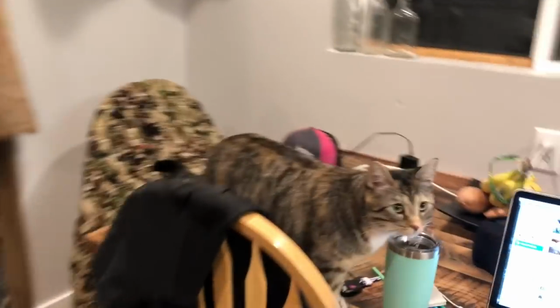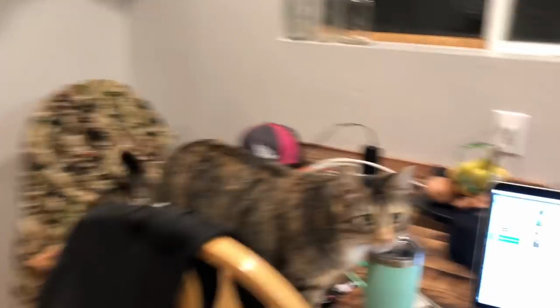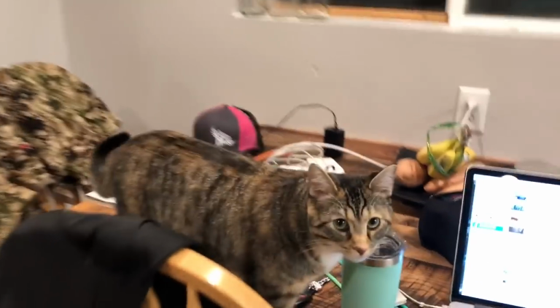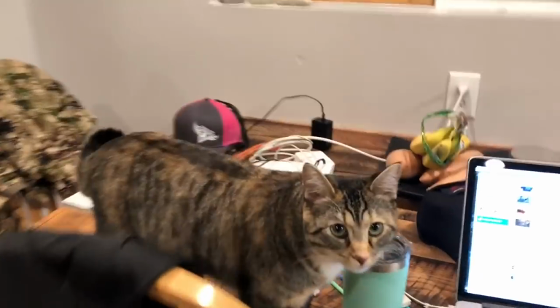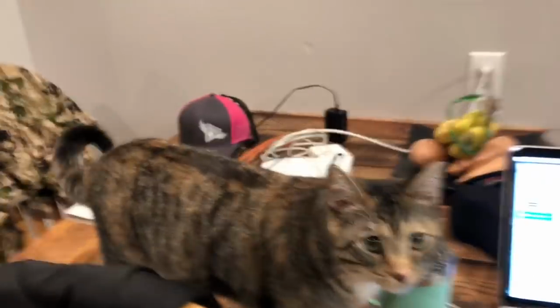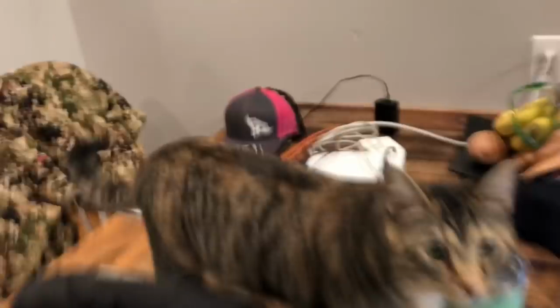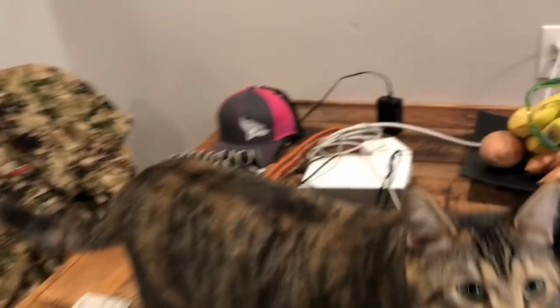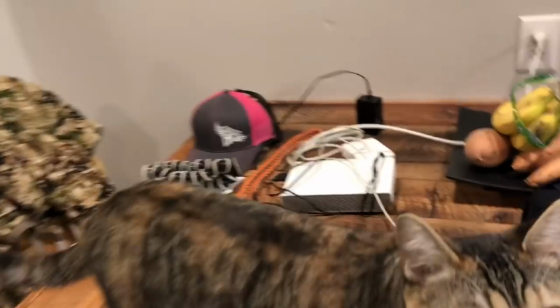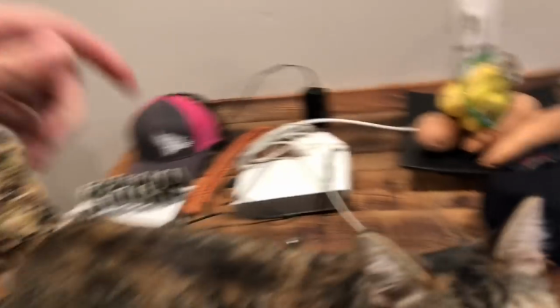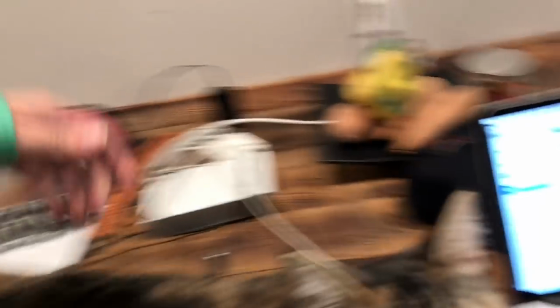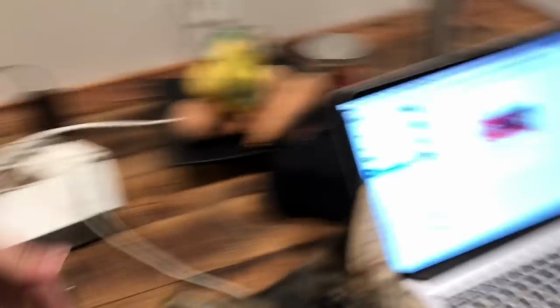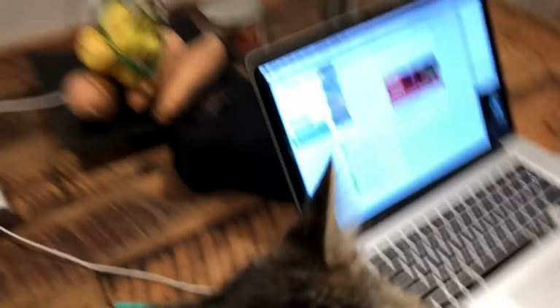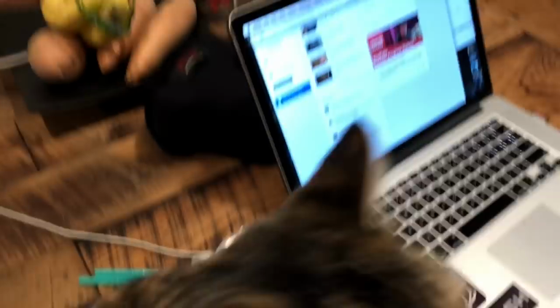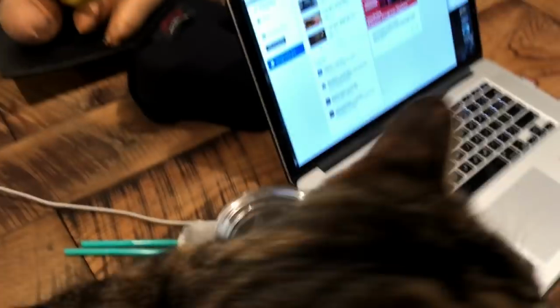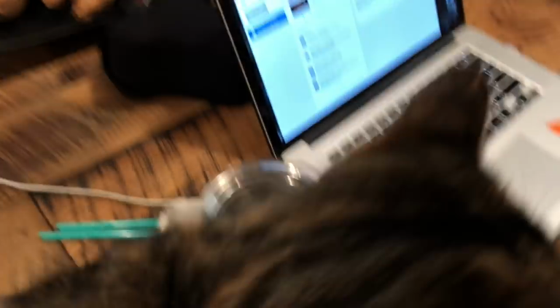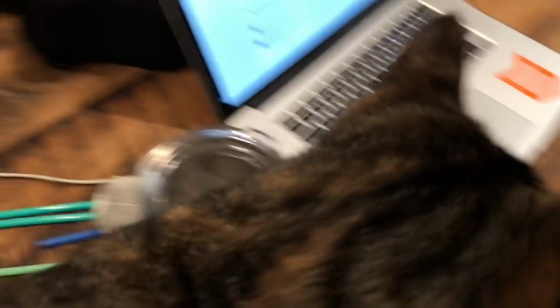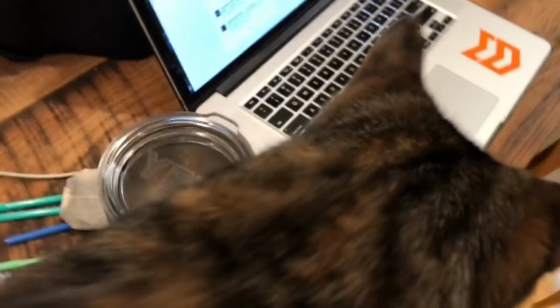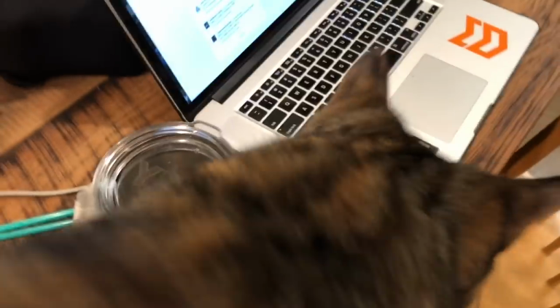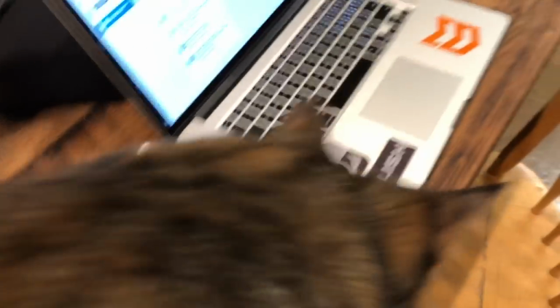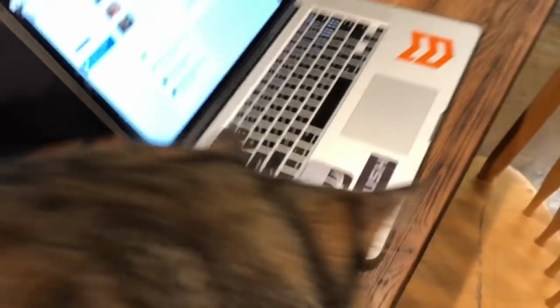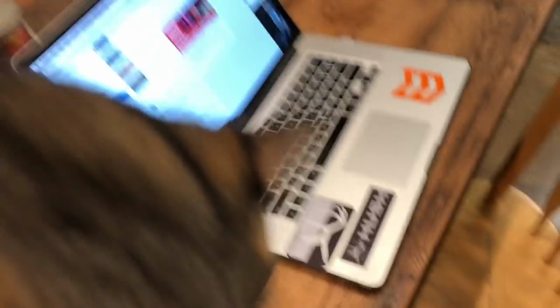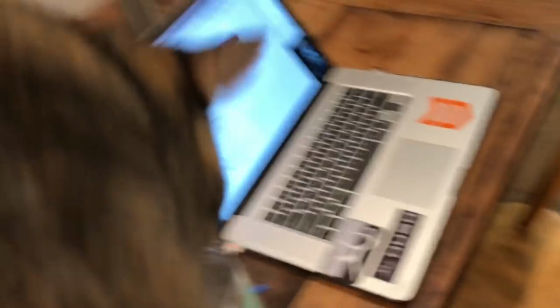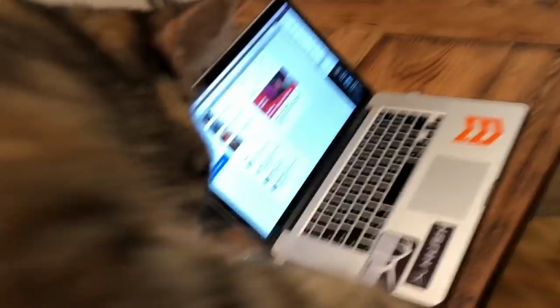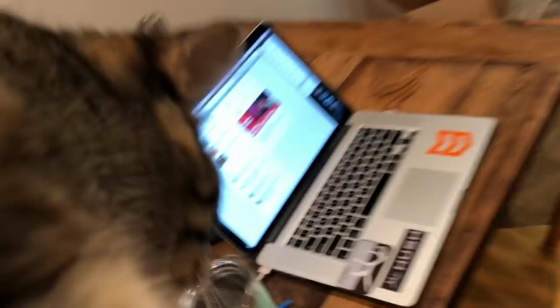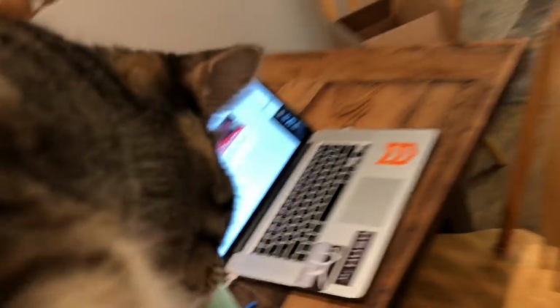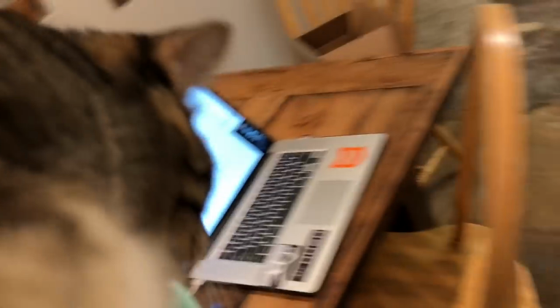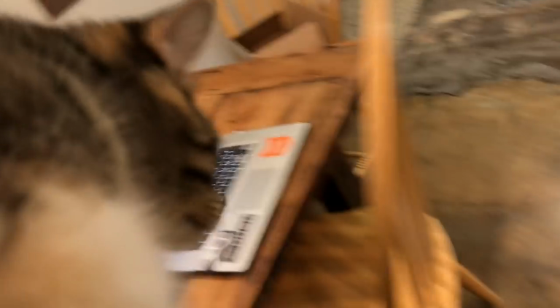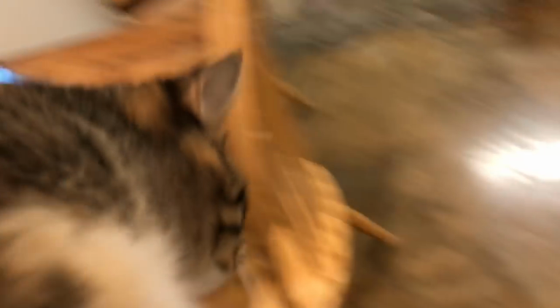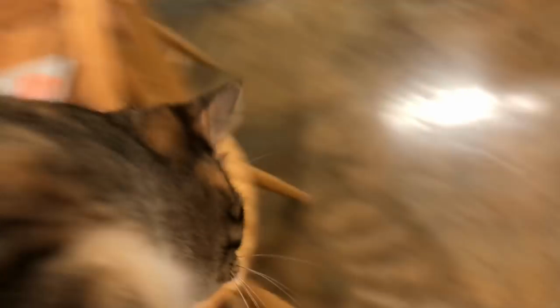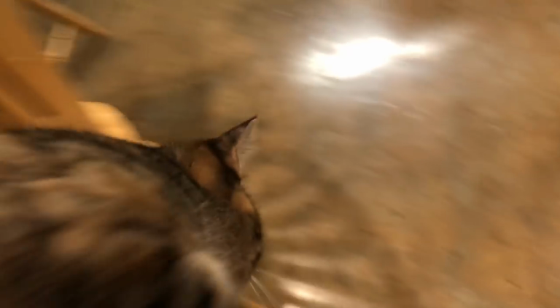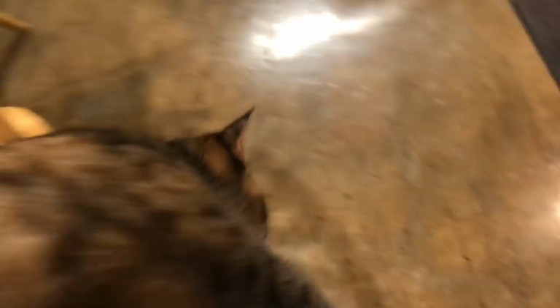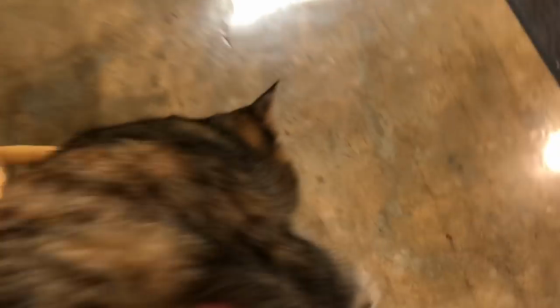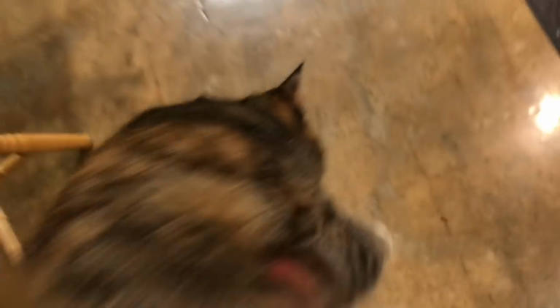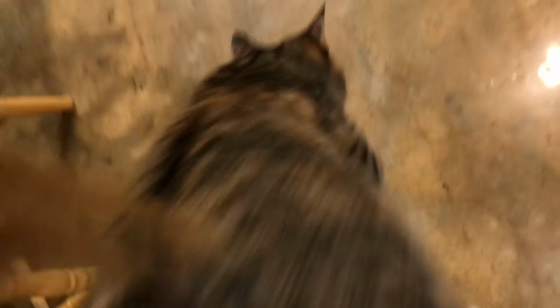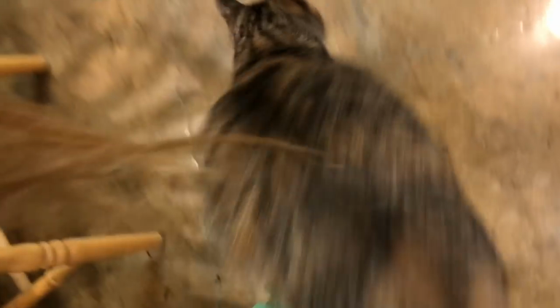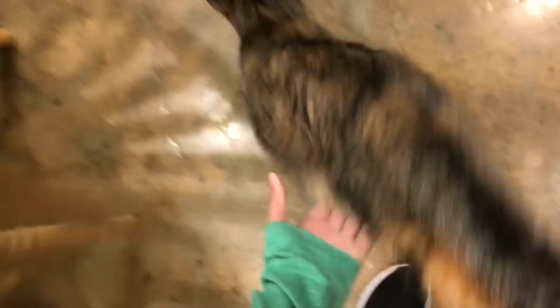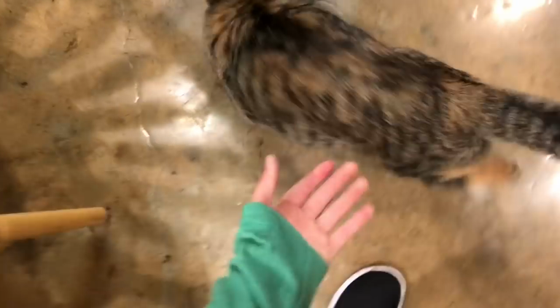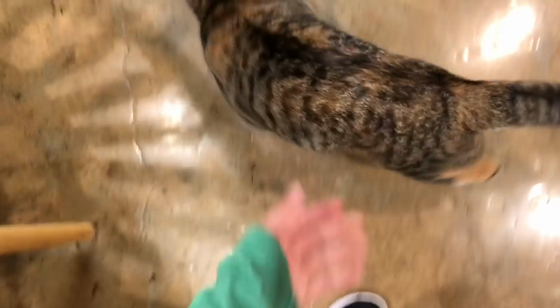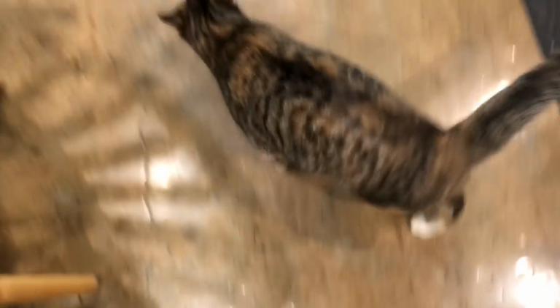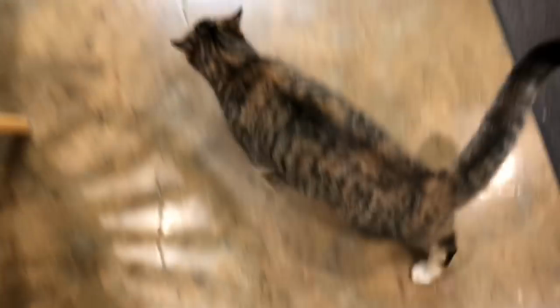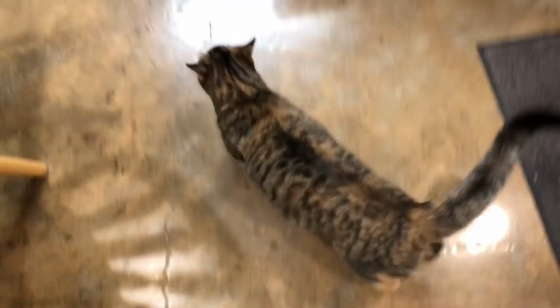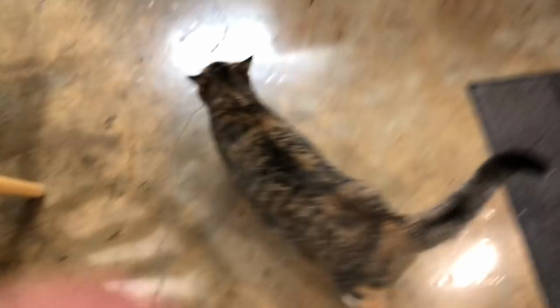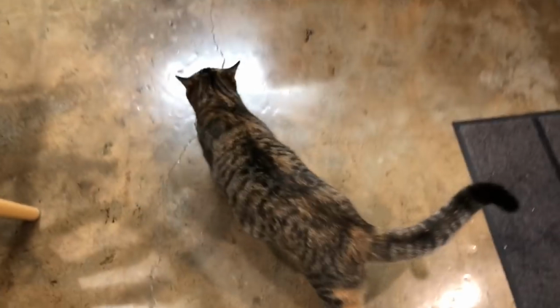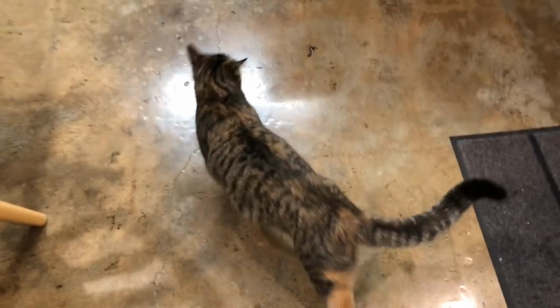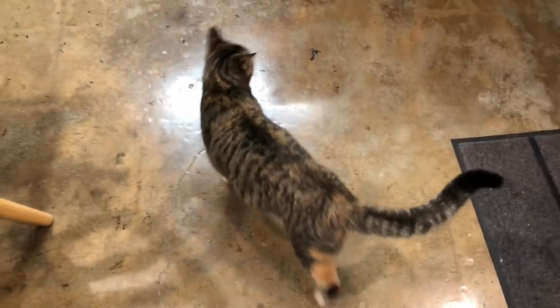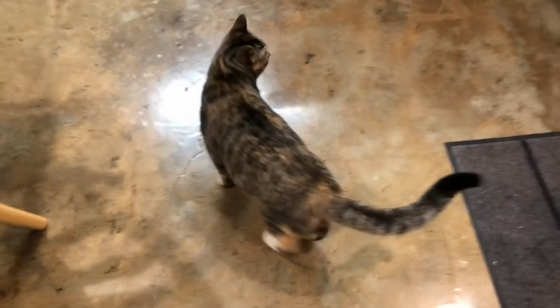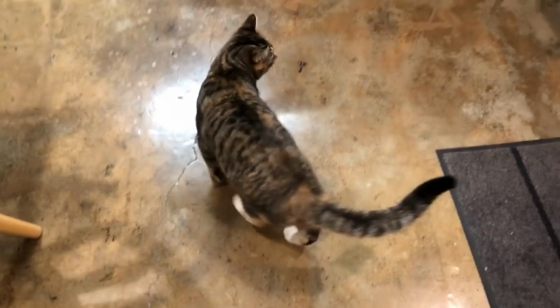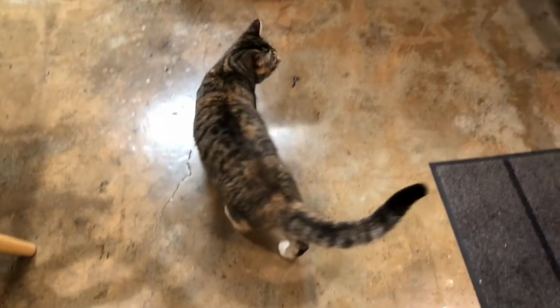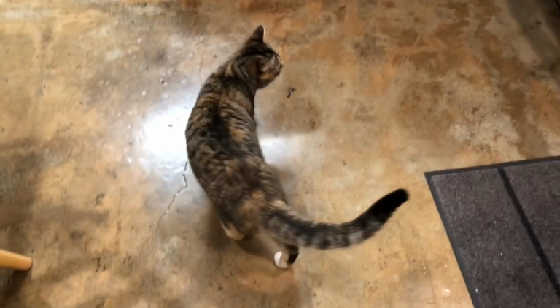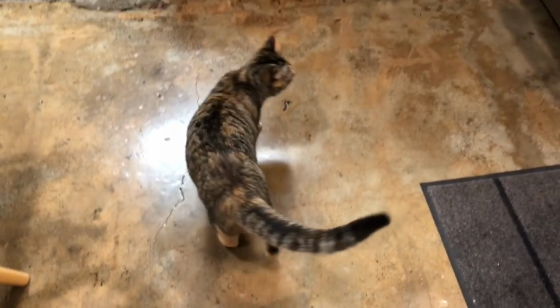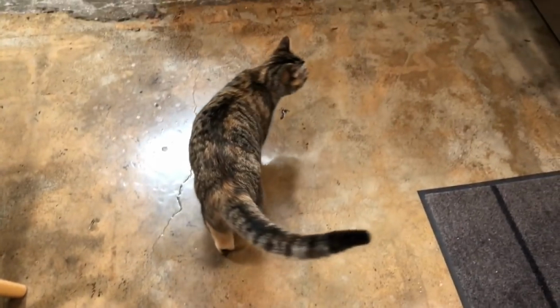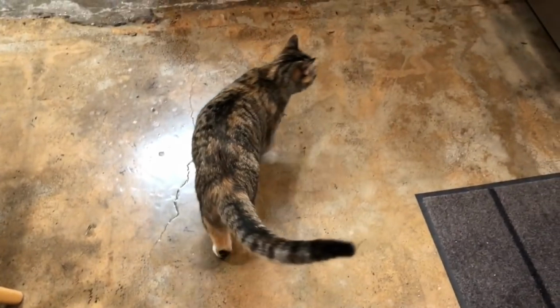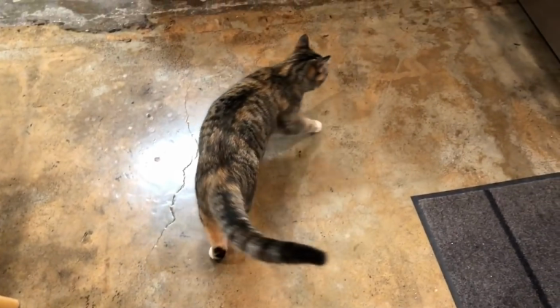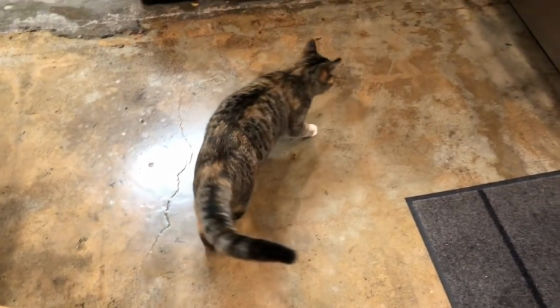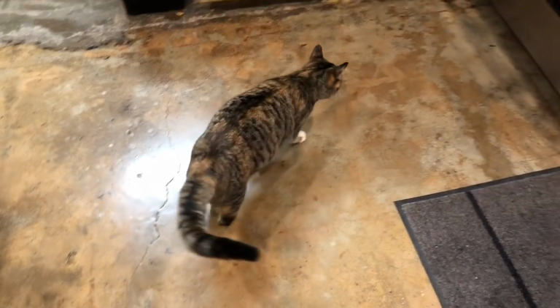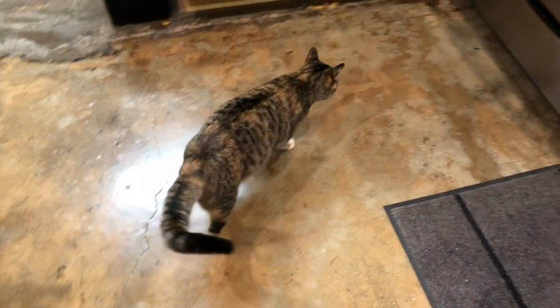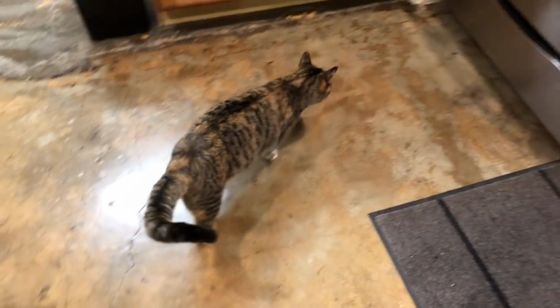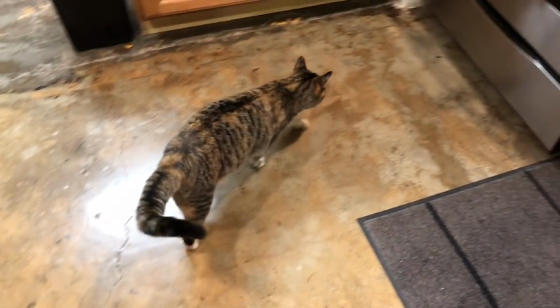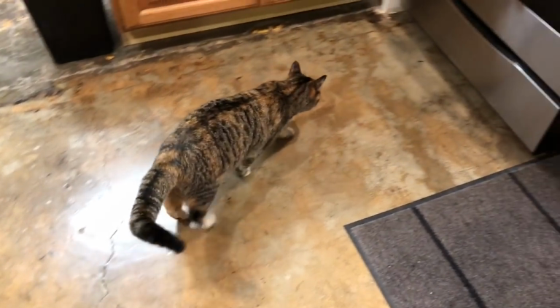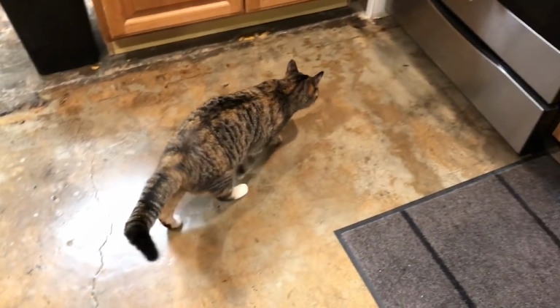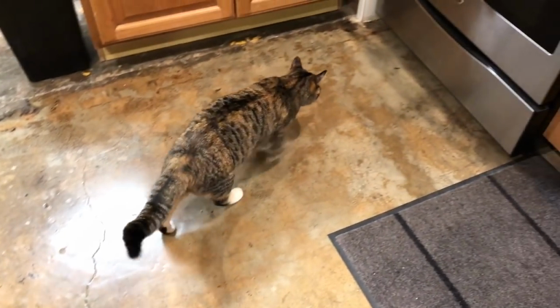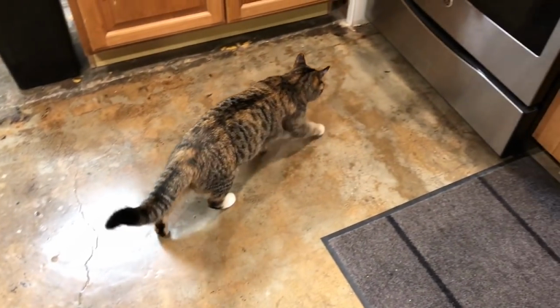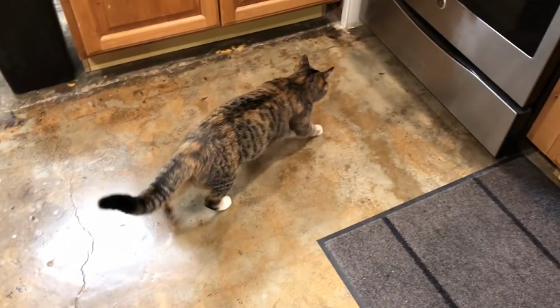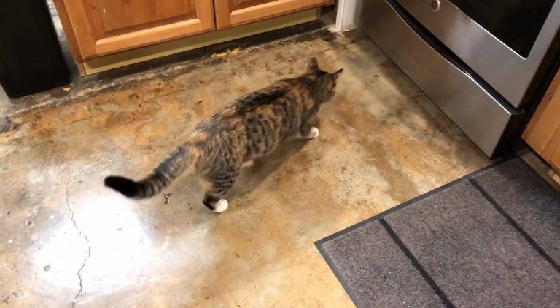Brookie, you won't stop getting on the table. You're not allowed on the table, Brookie. Come on, cat.